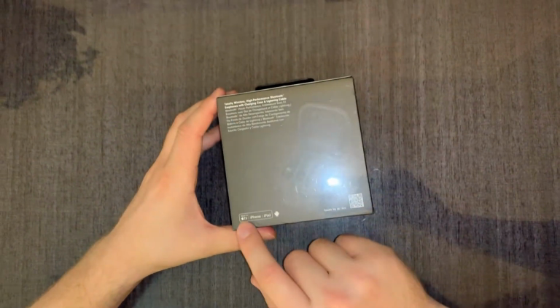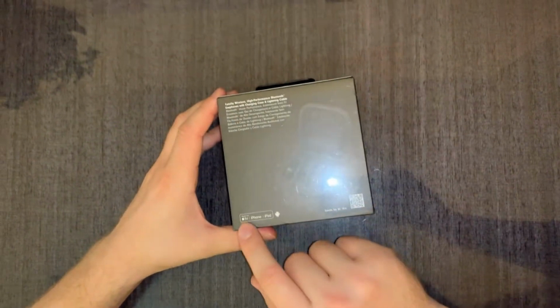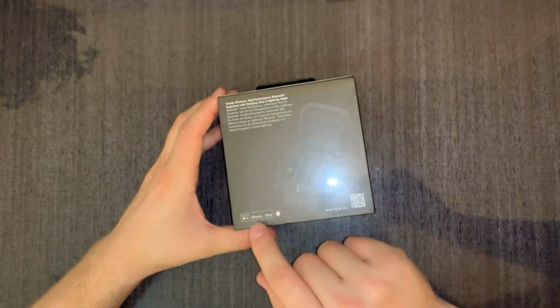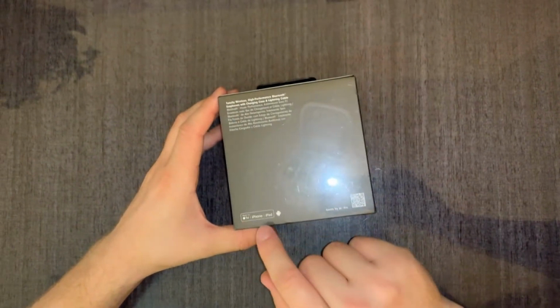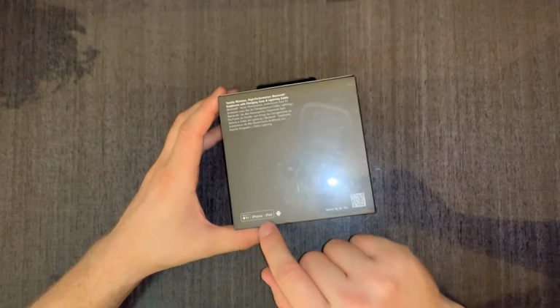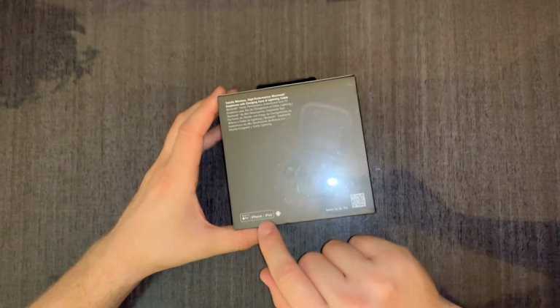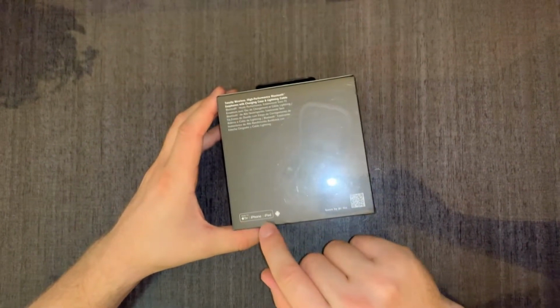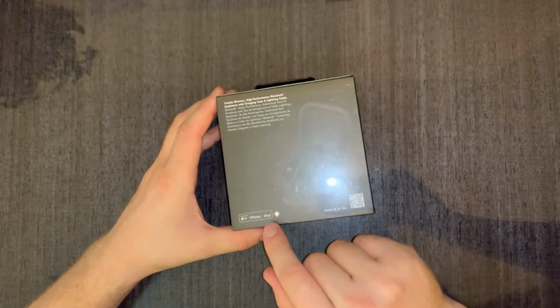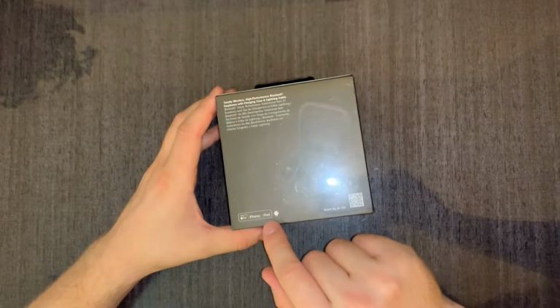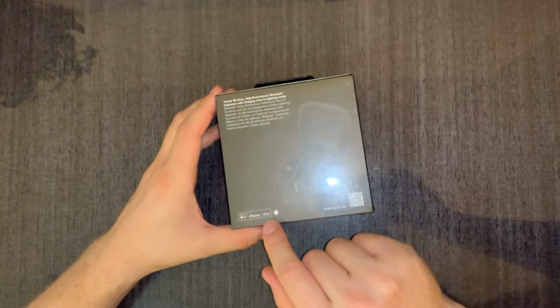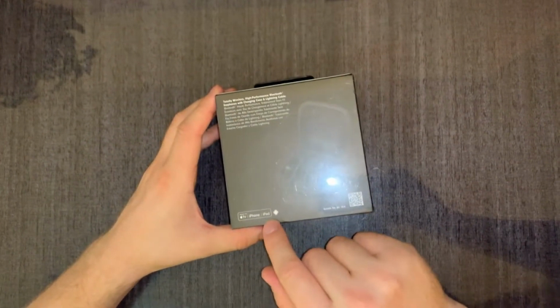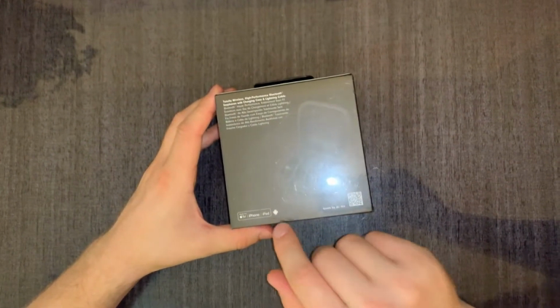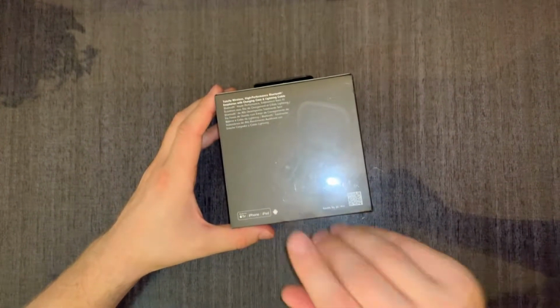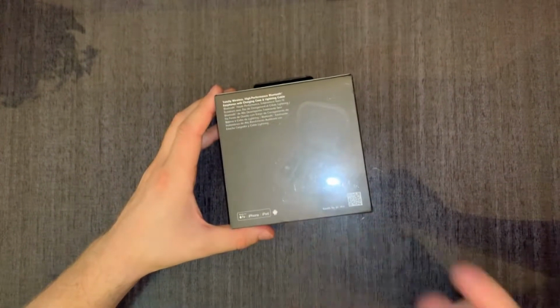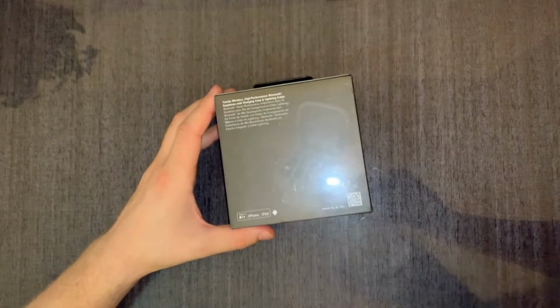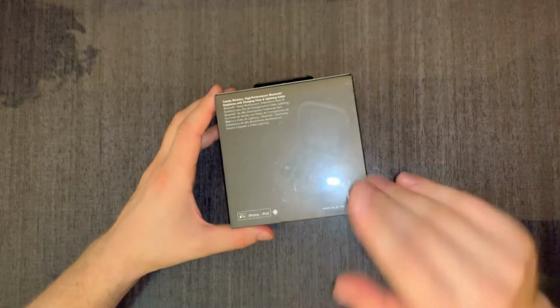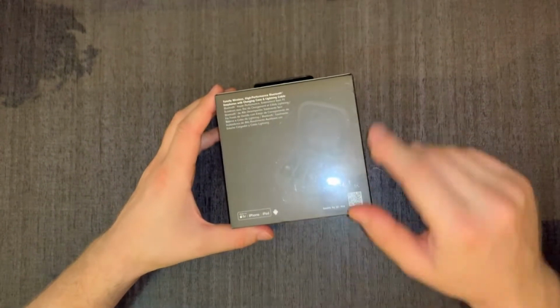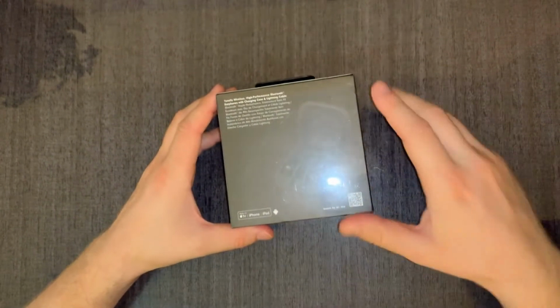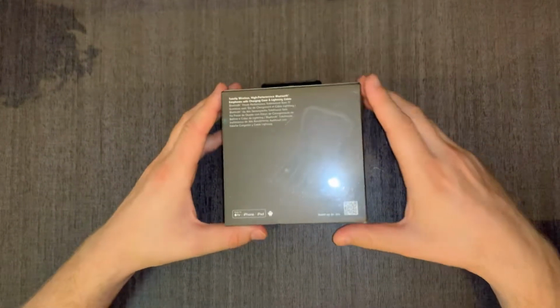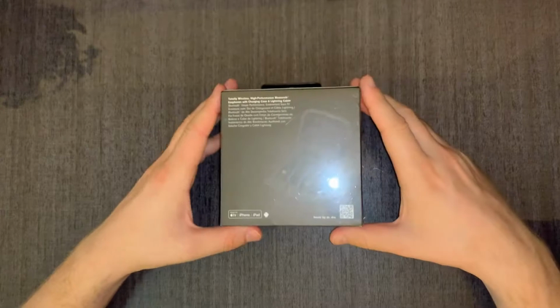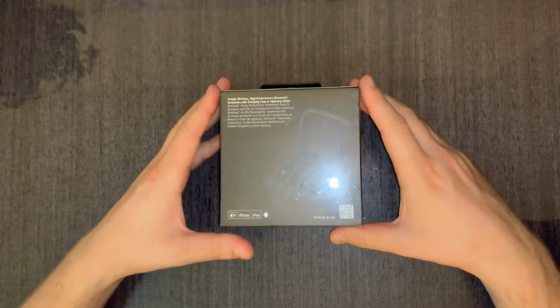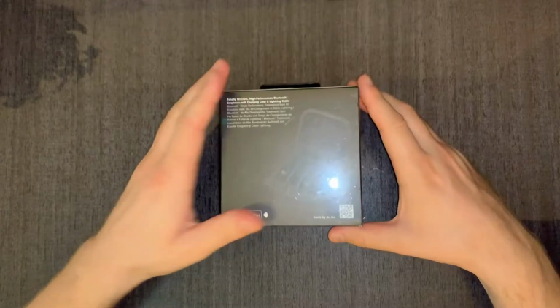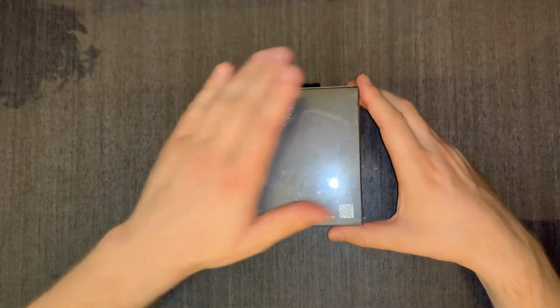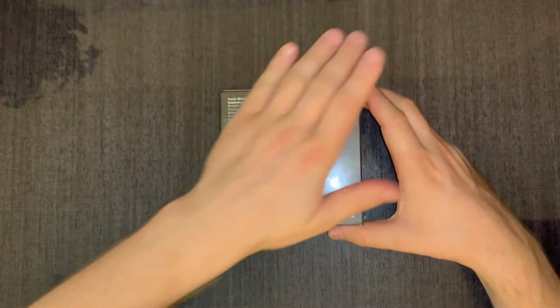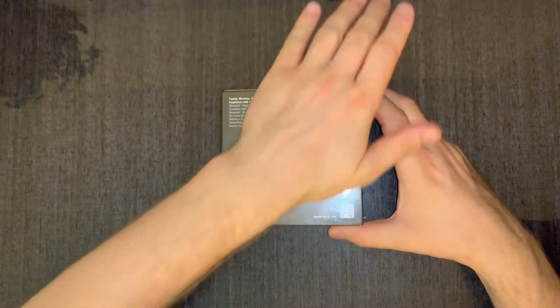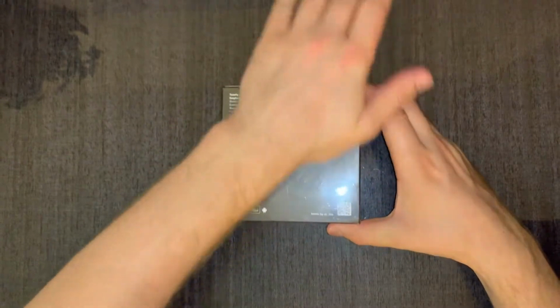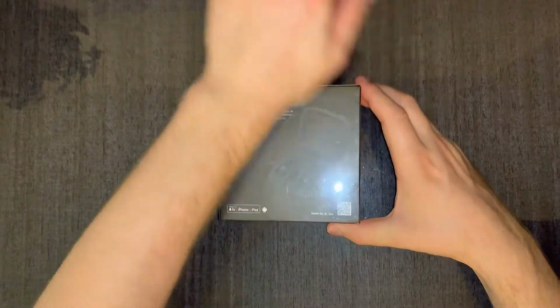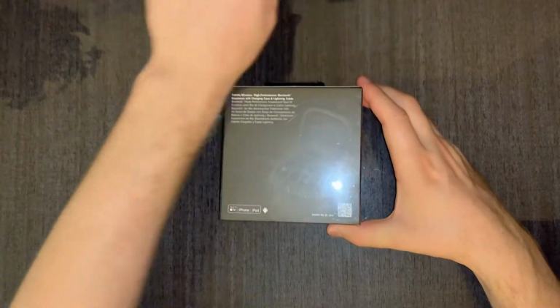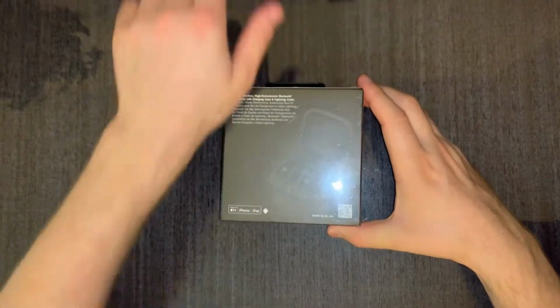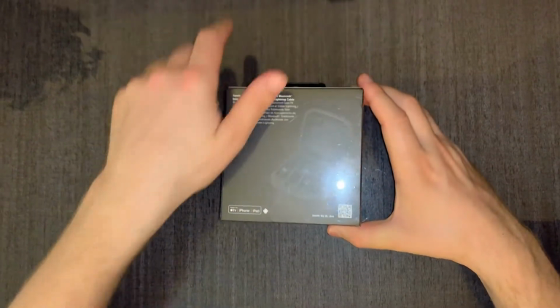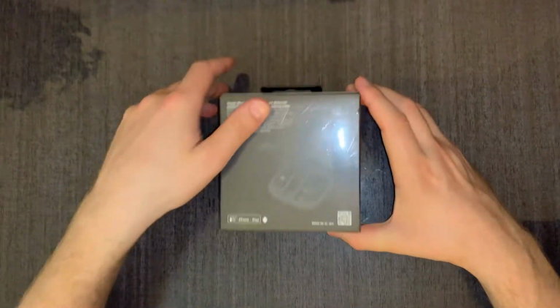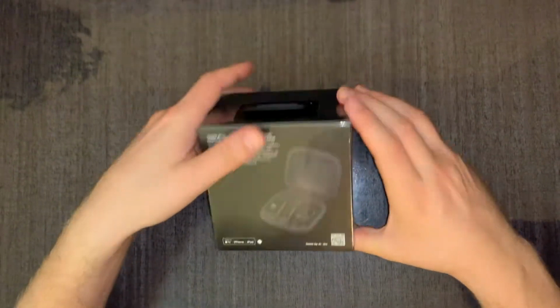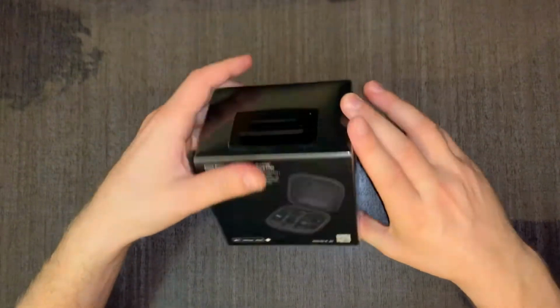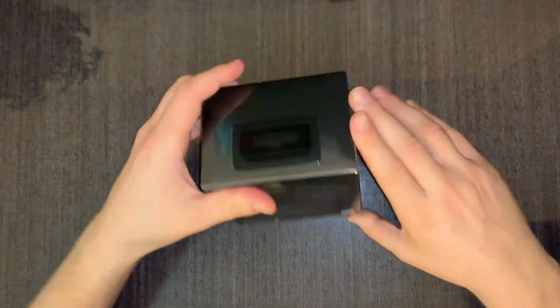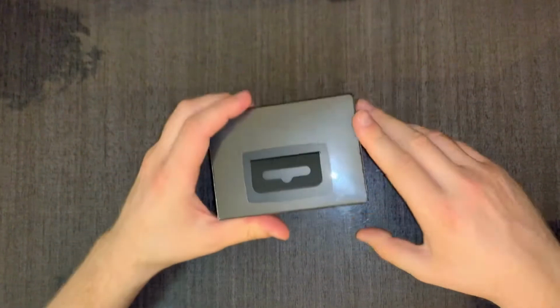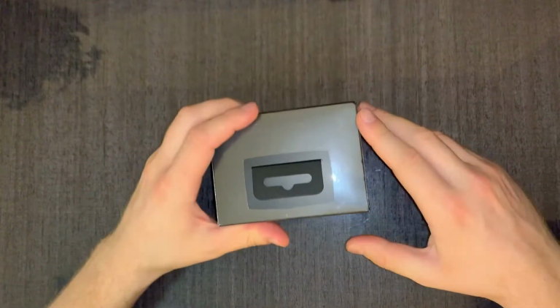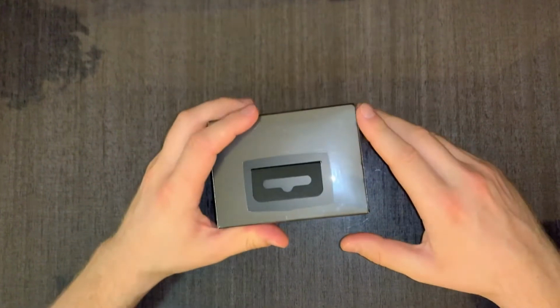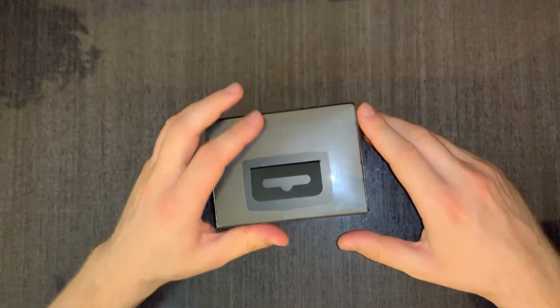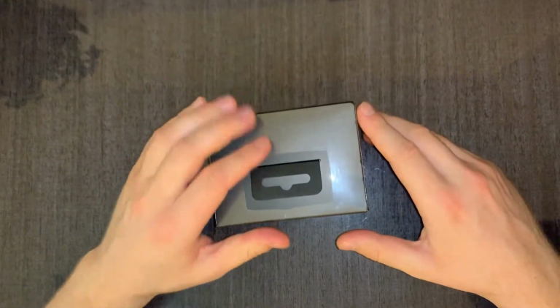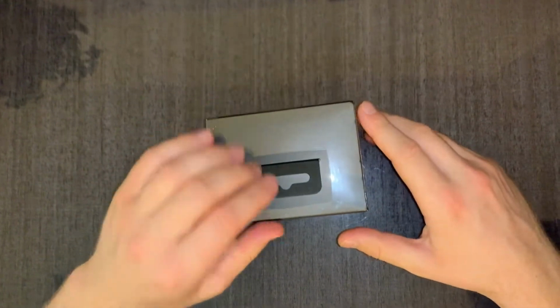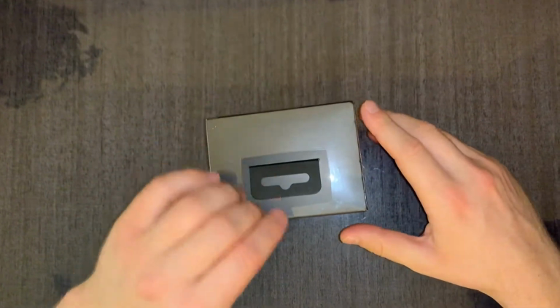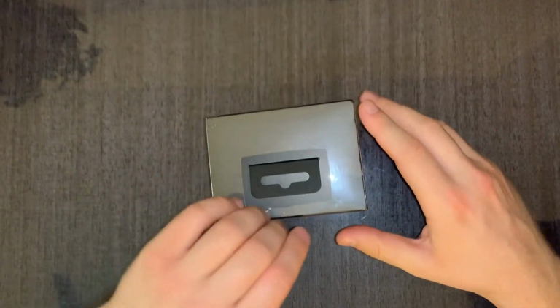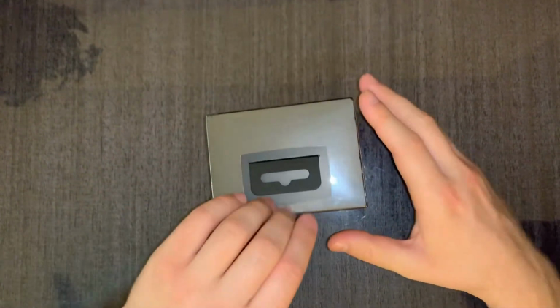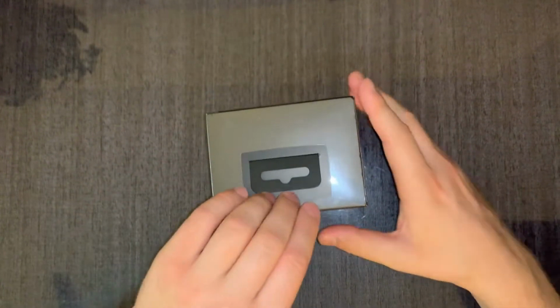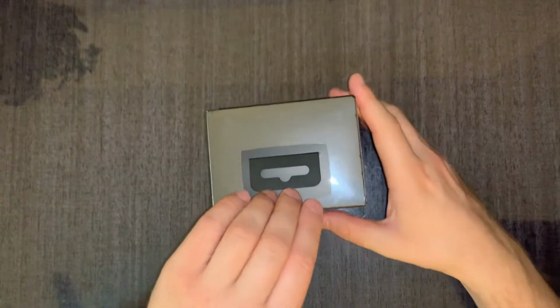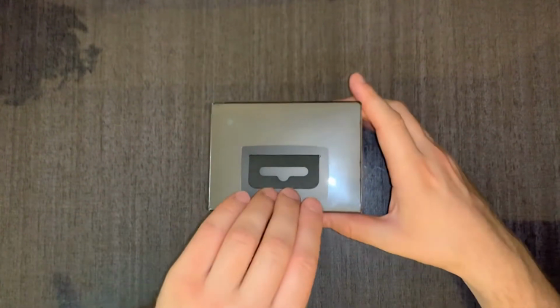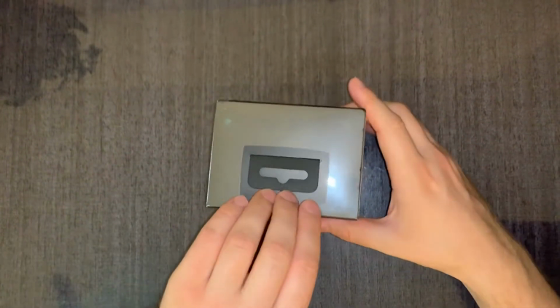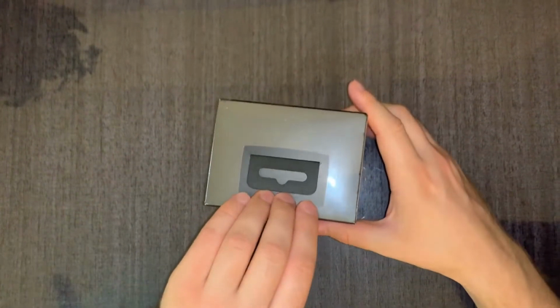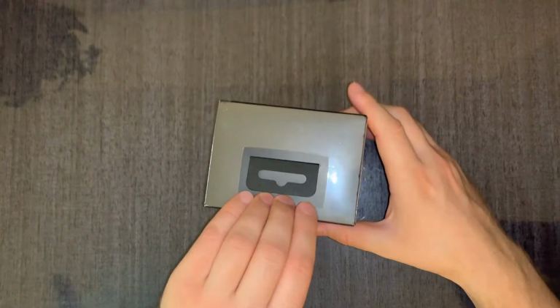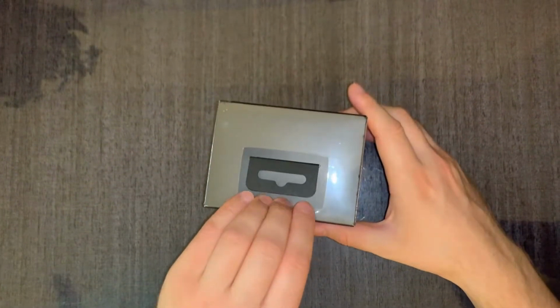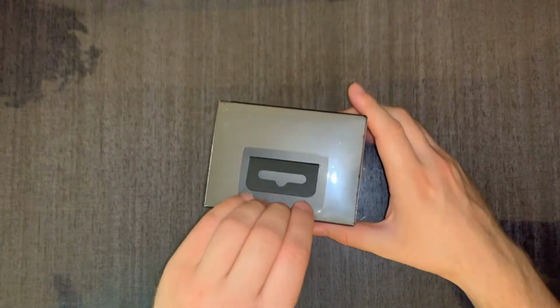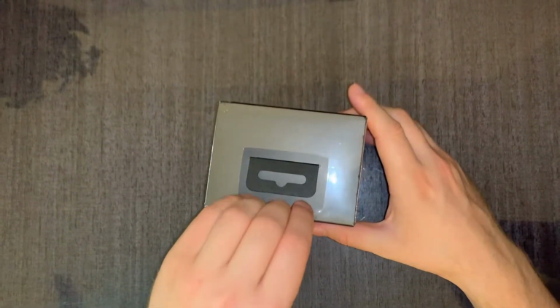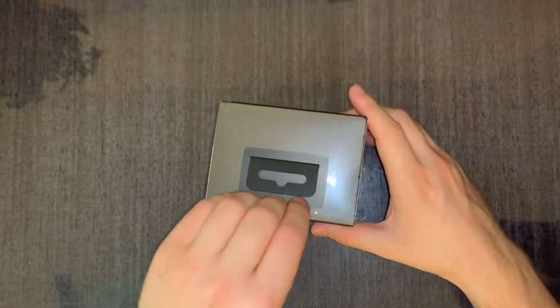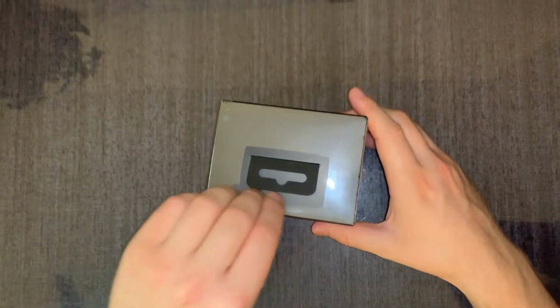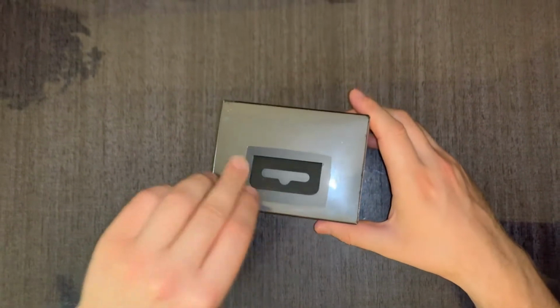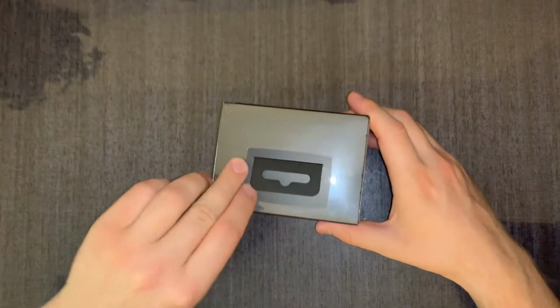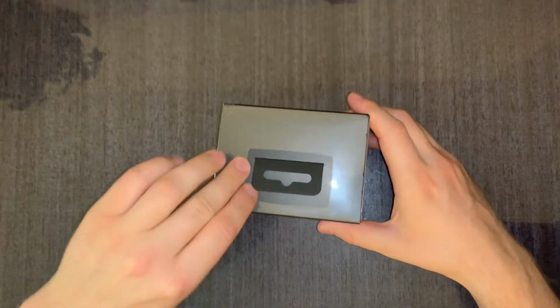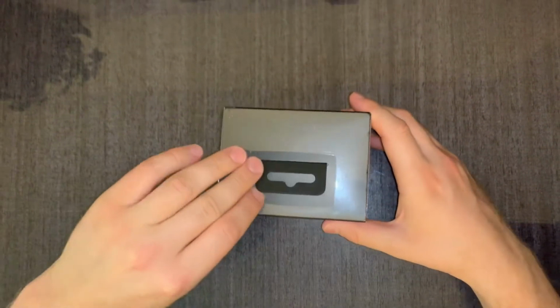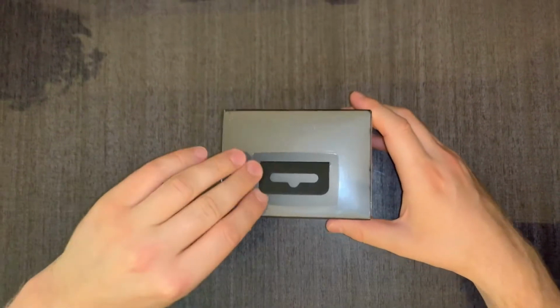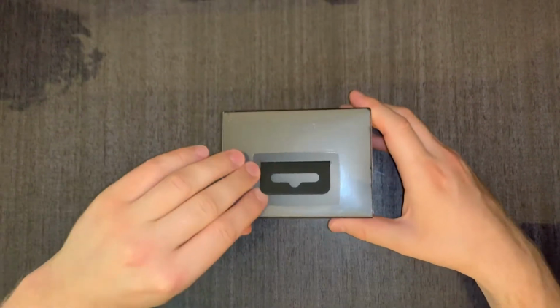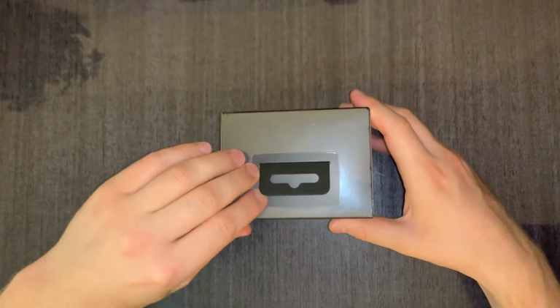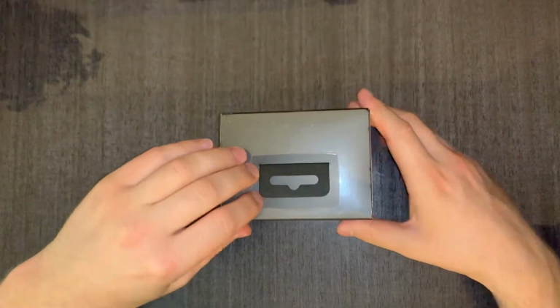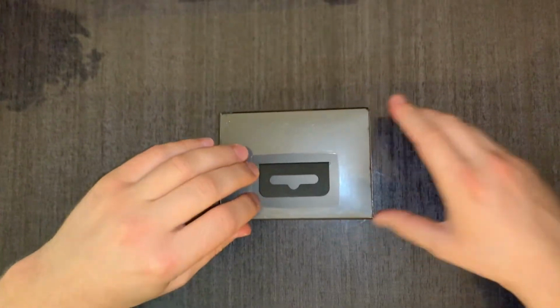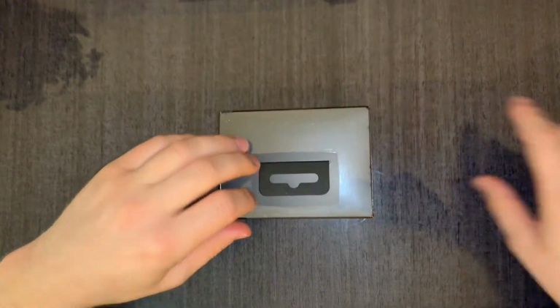Good for TV, iPhone, iPad, but they work on Androids too. Now we're going to unbox them.